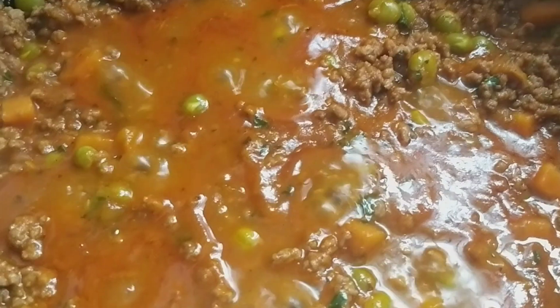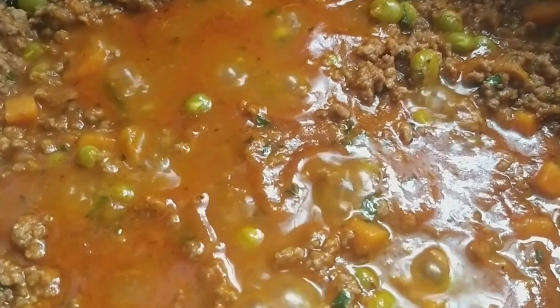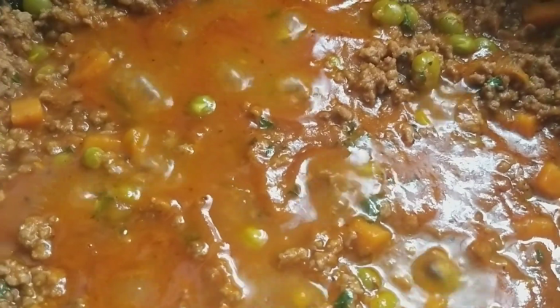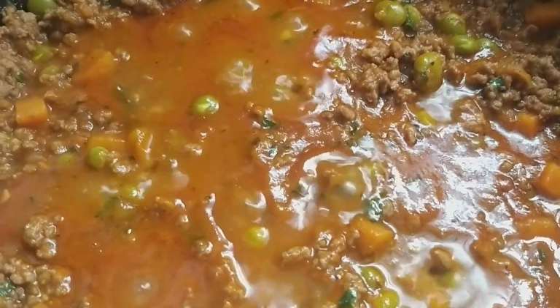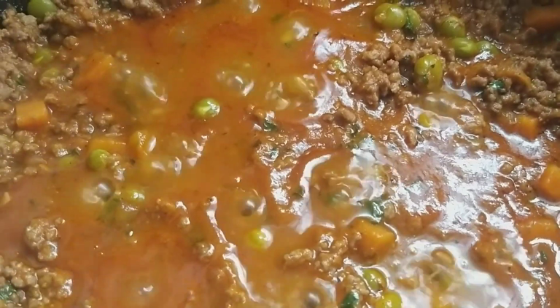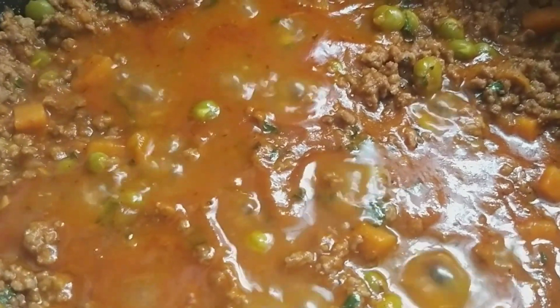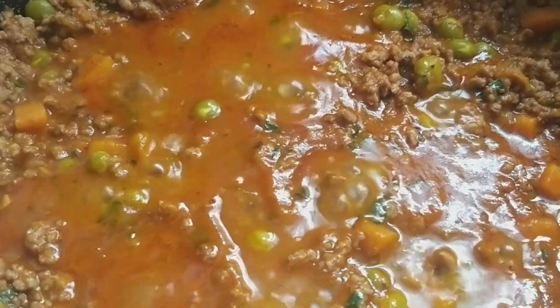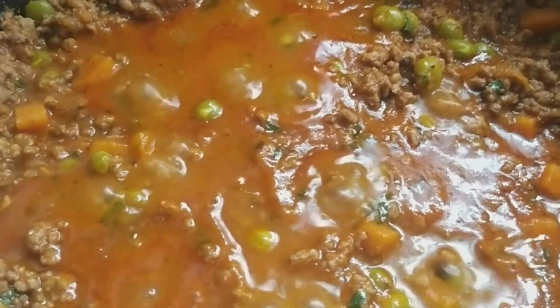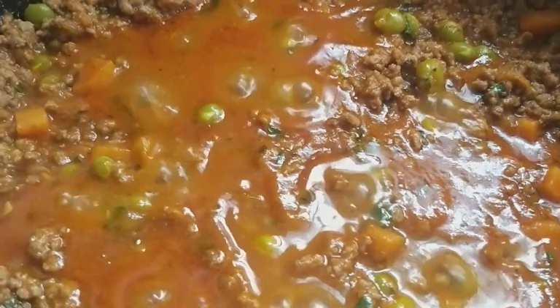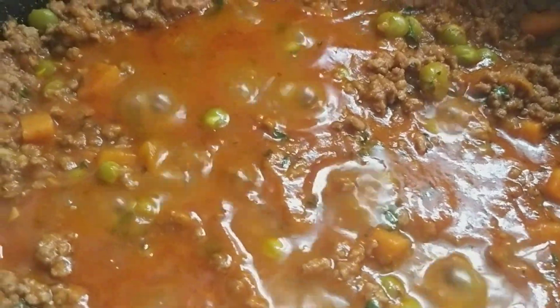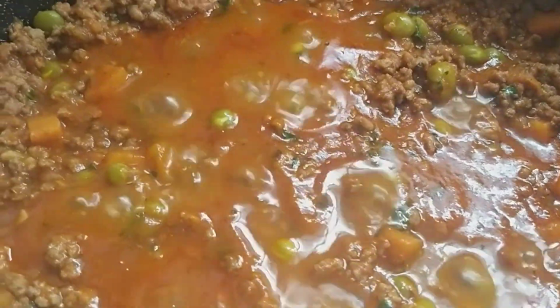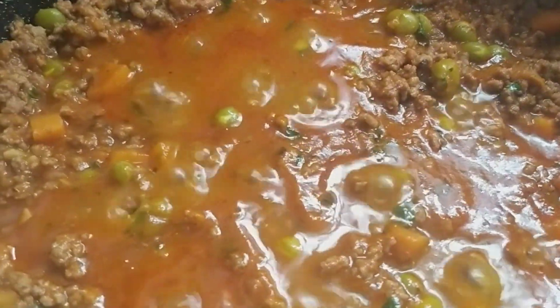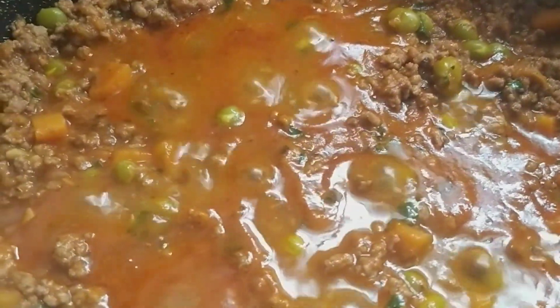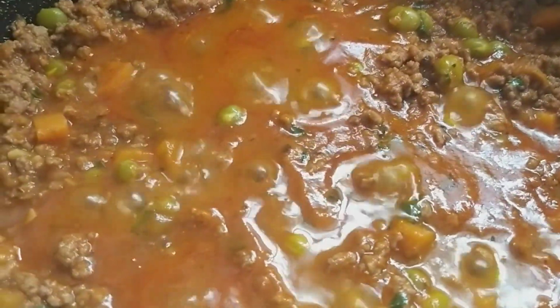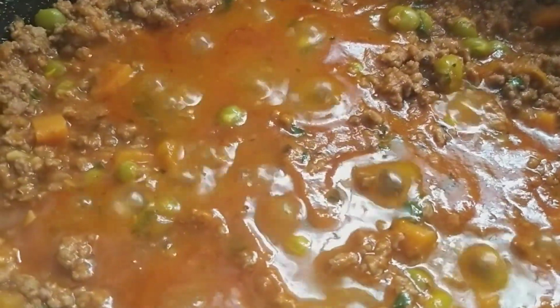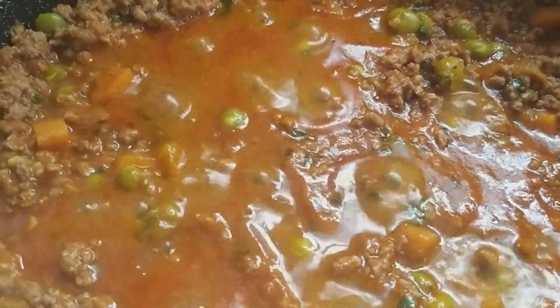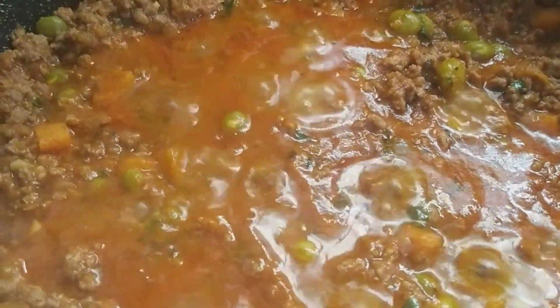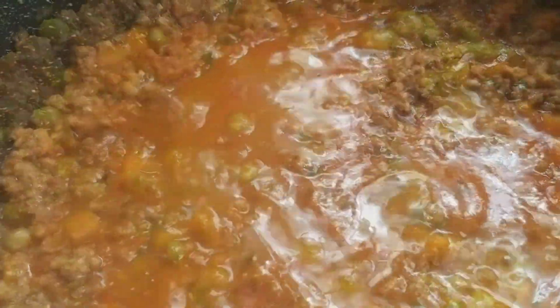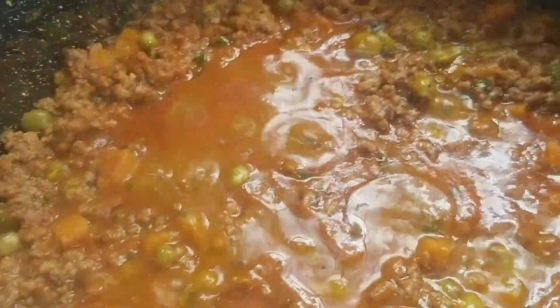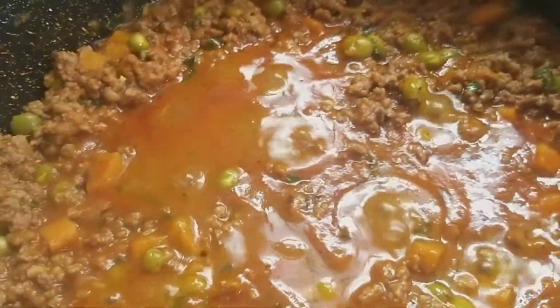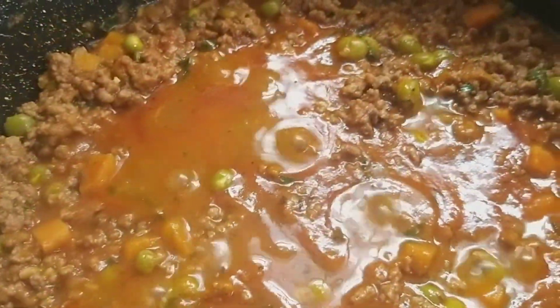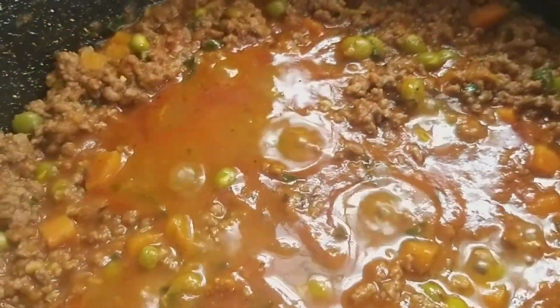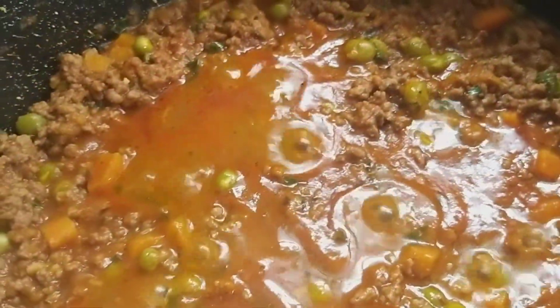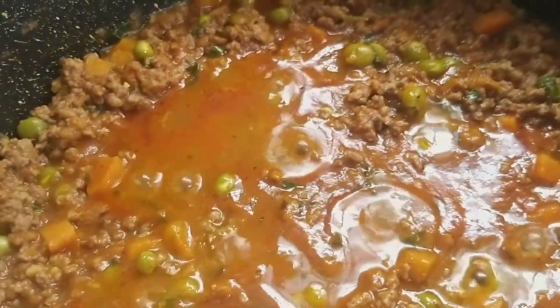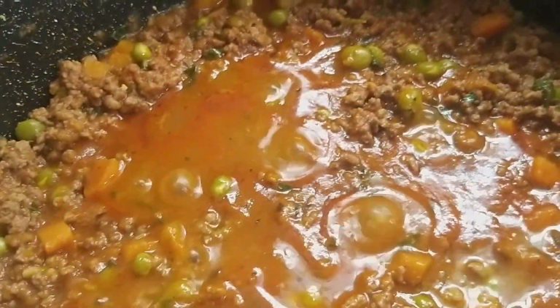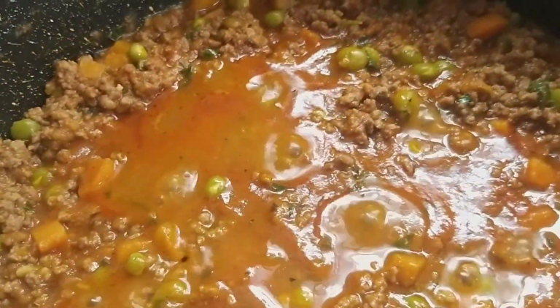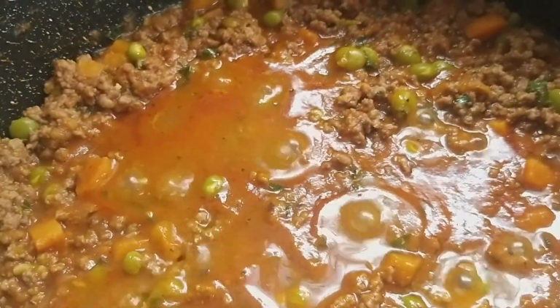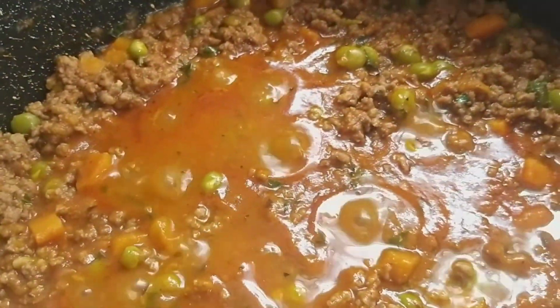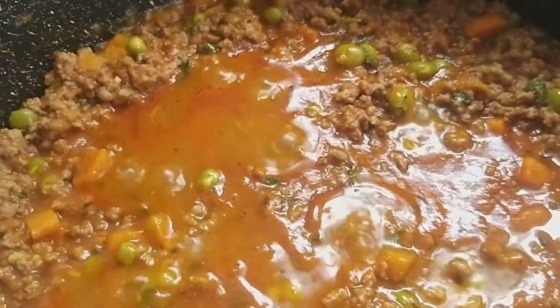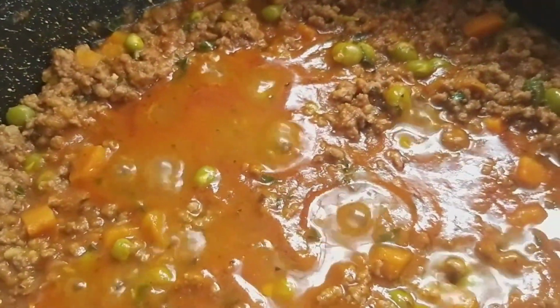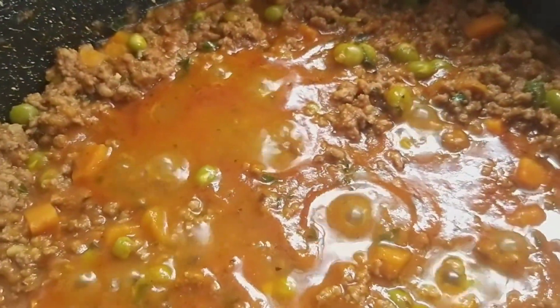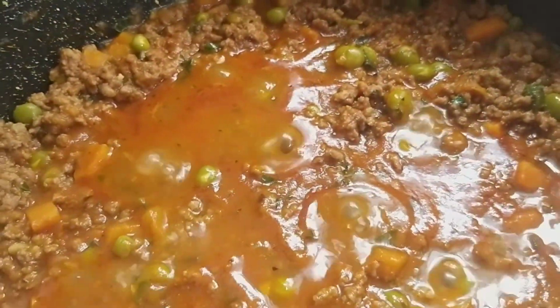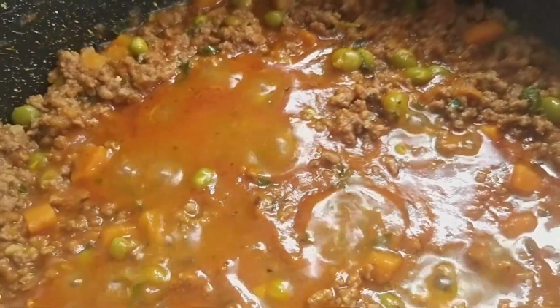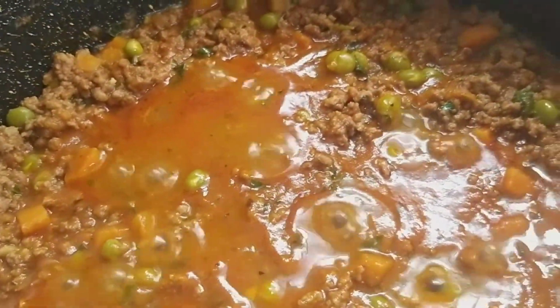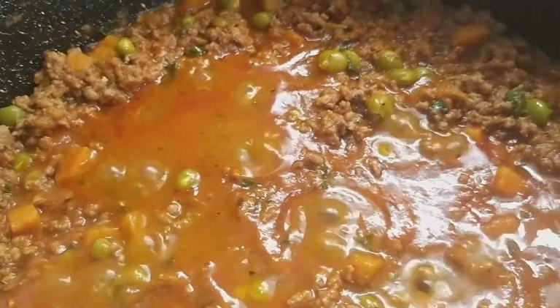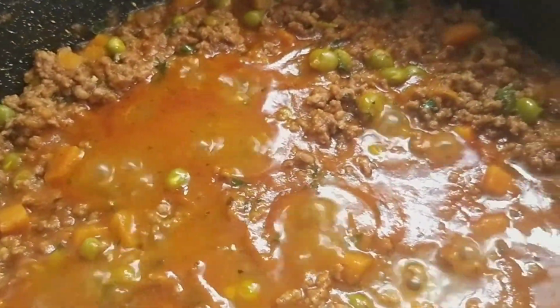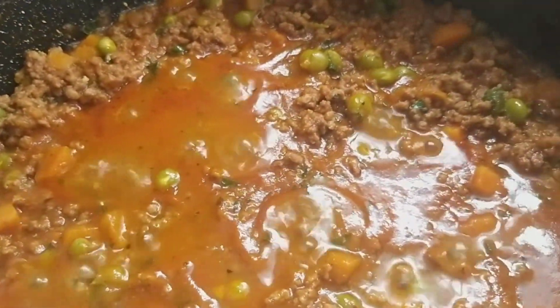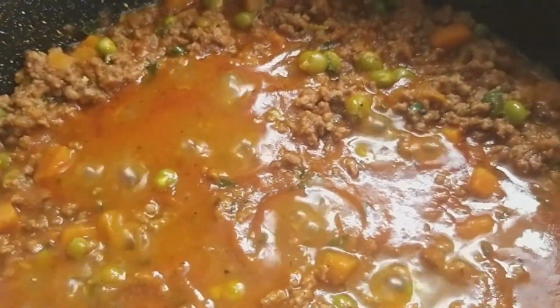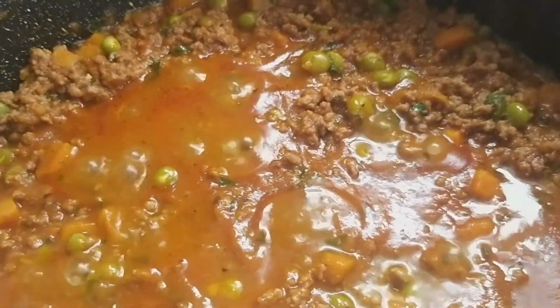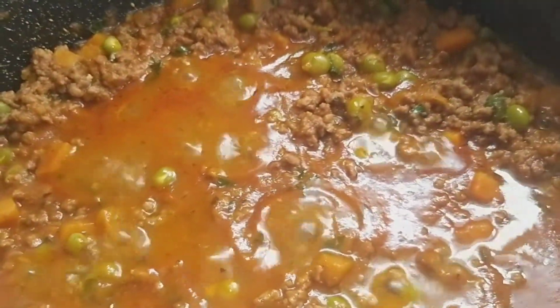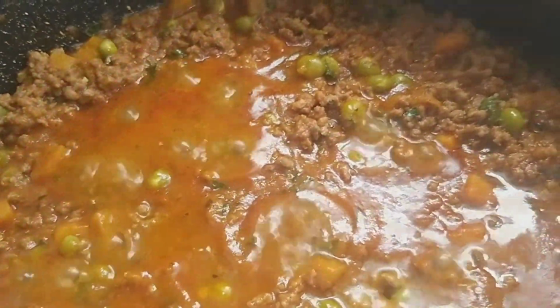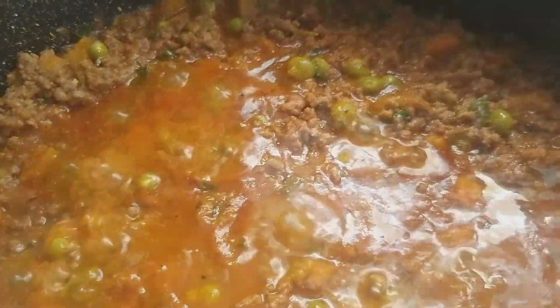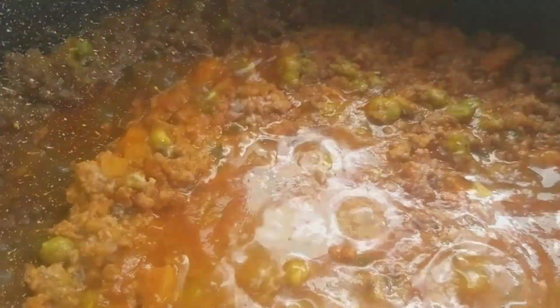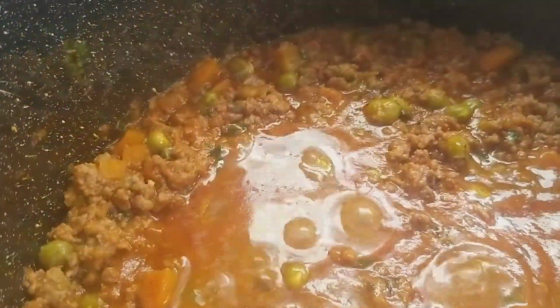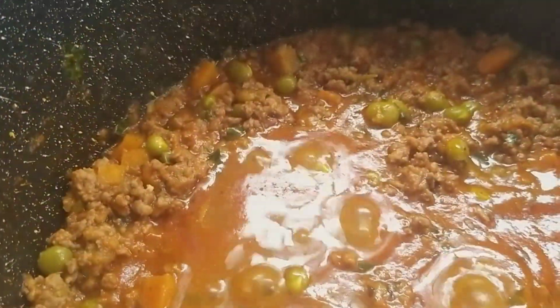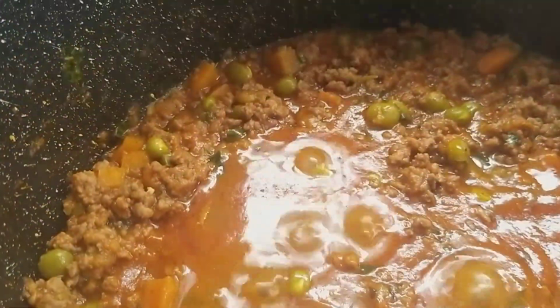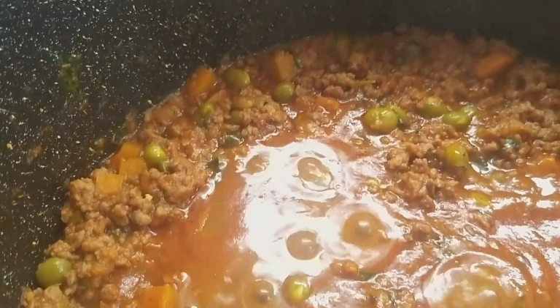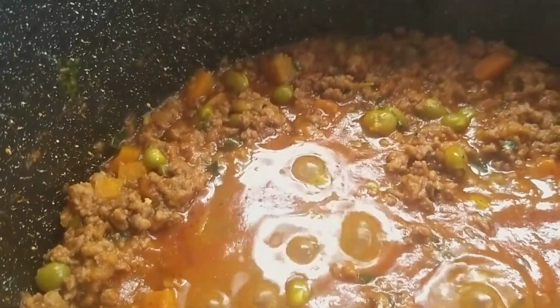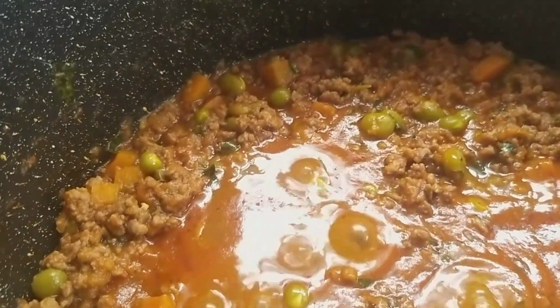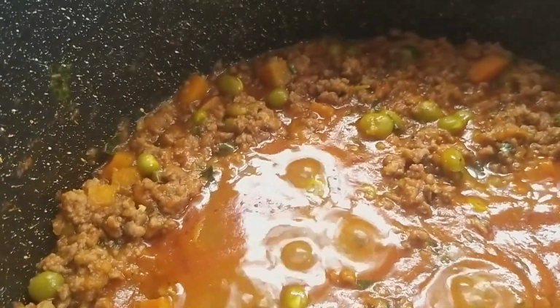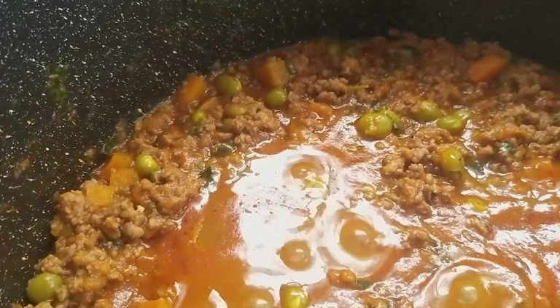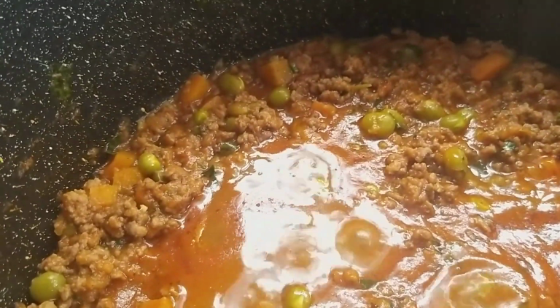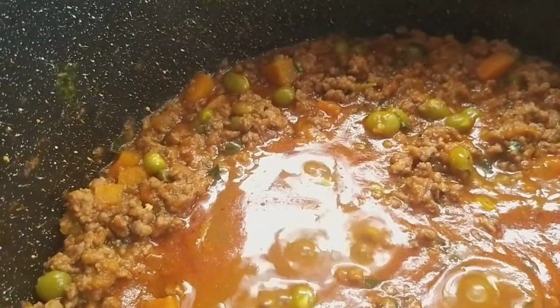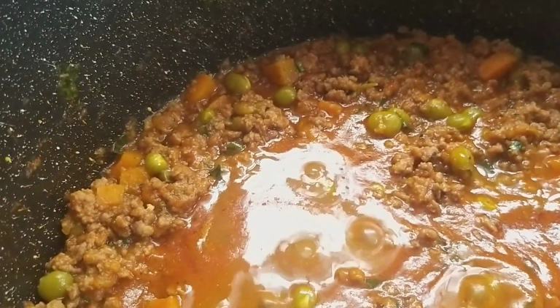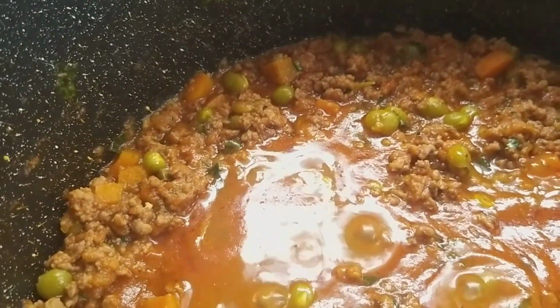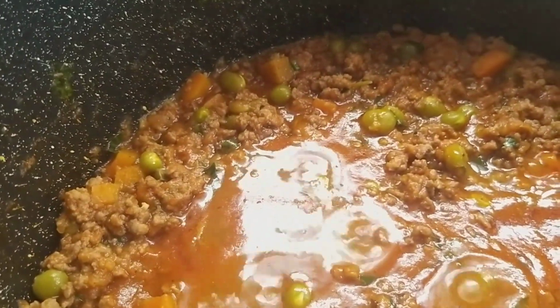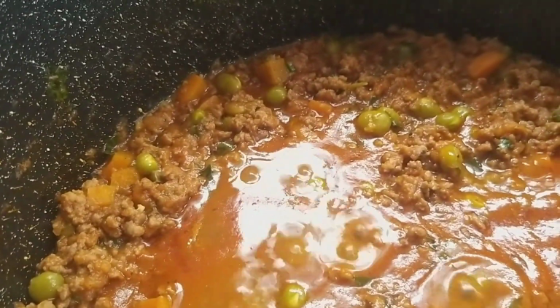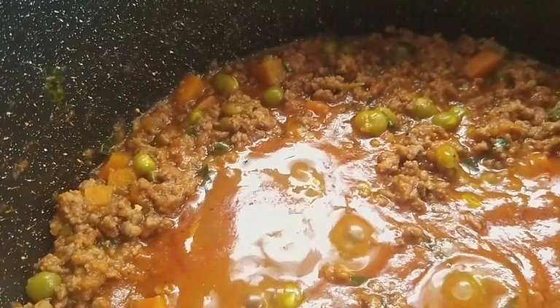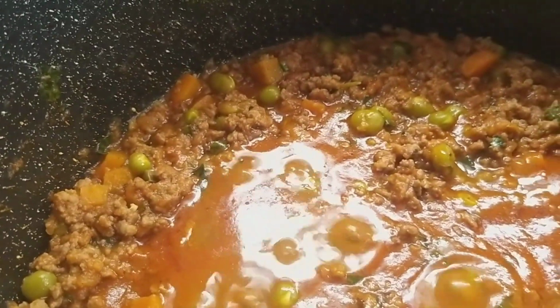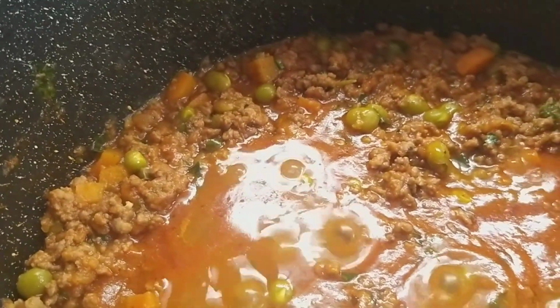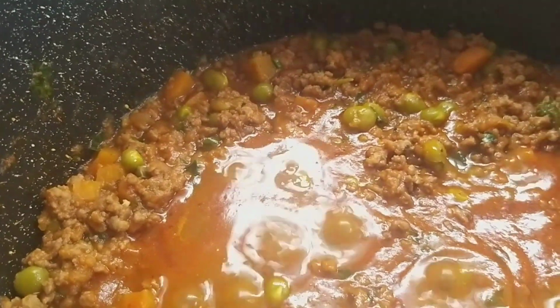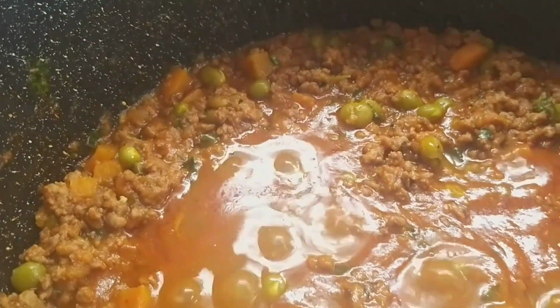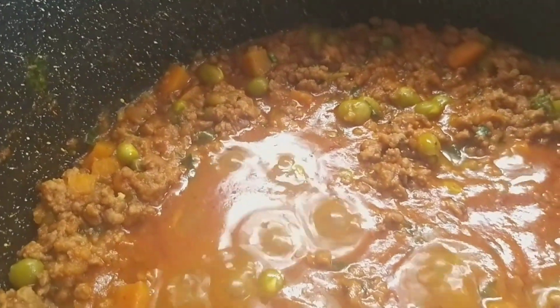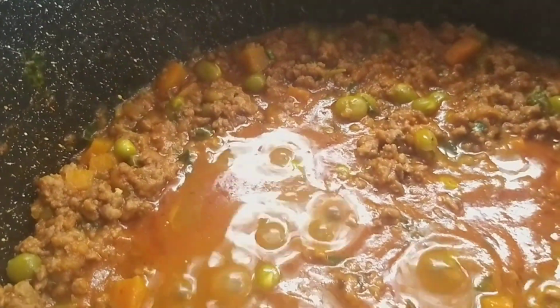Hello lovelies, today I'm making a simple mixed meat stew that can be paired with pasta or rice with ingredients readily available in our pantries.